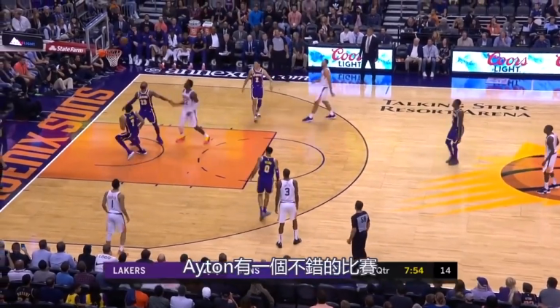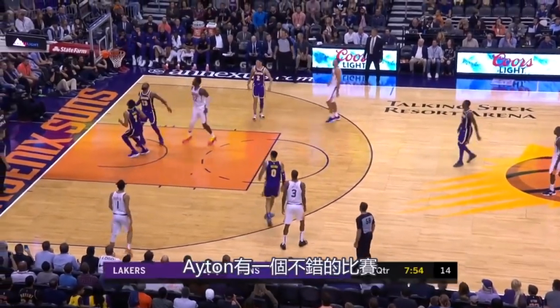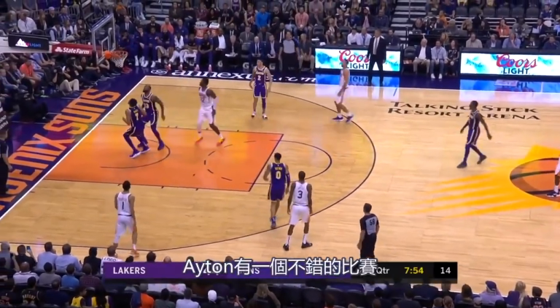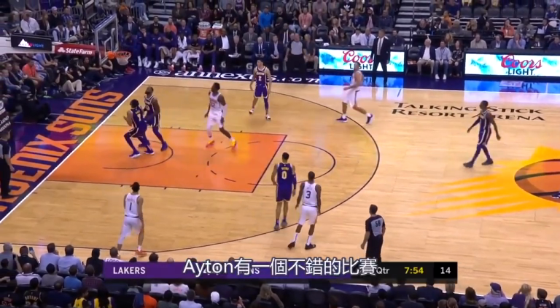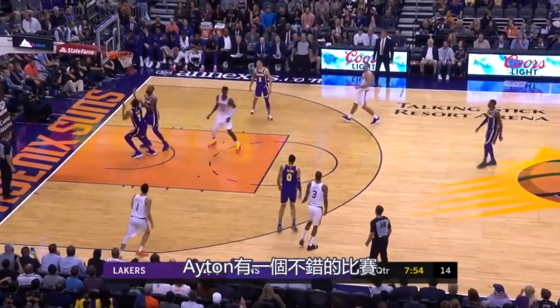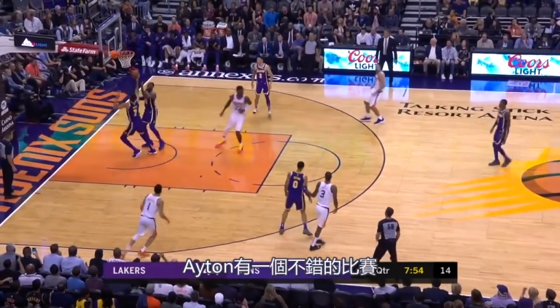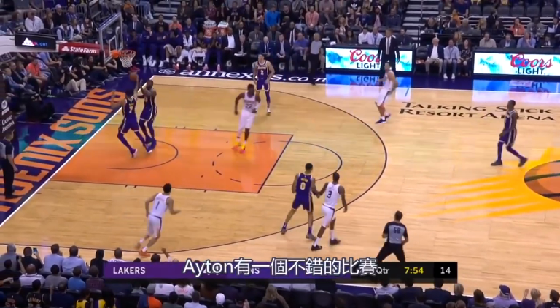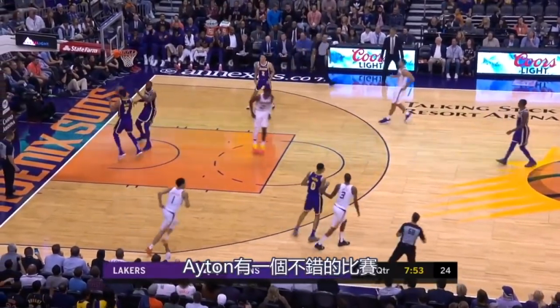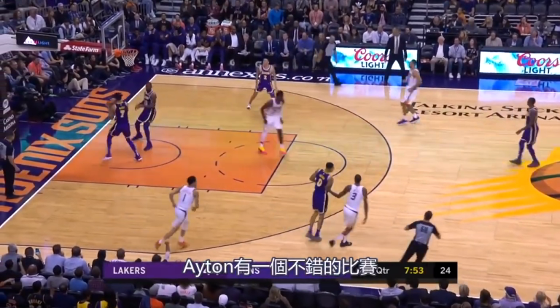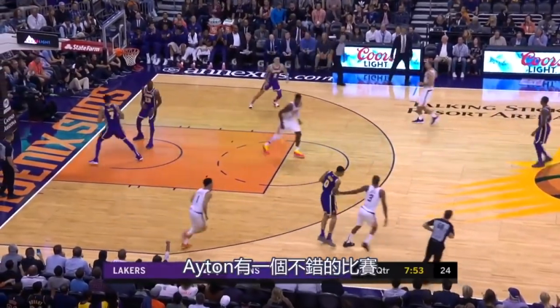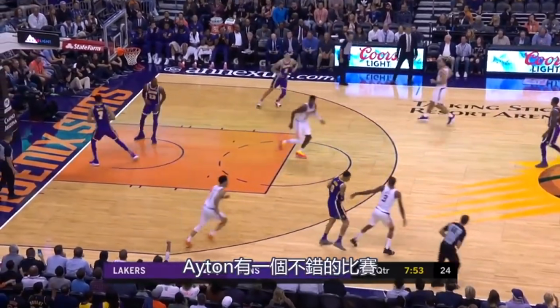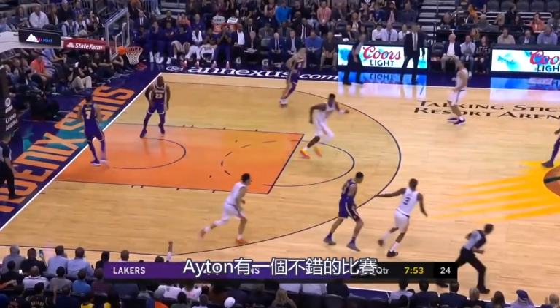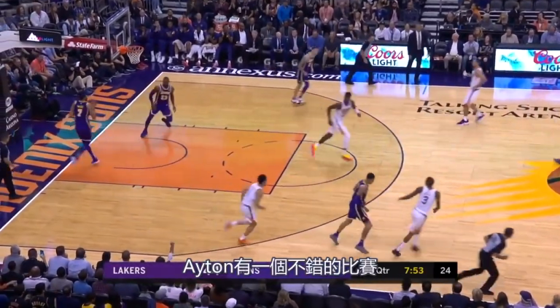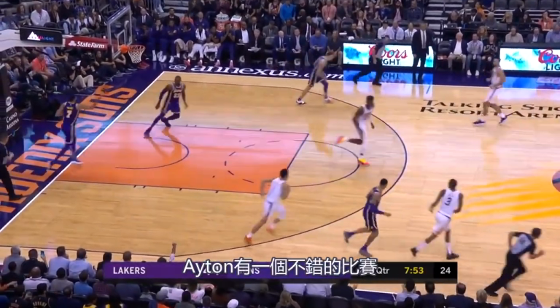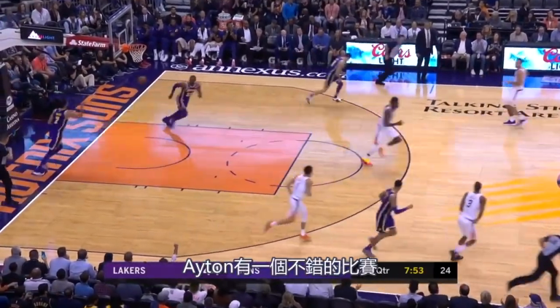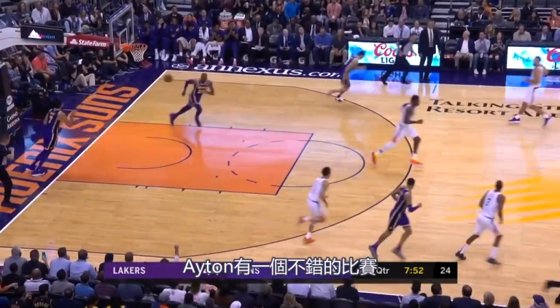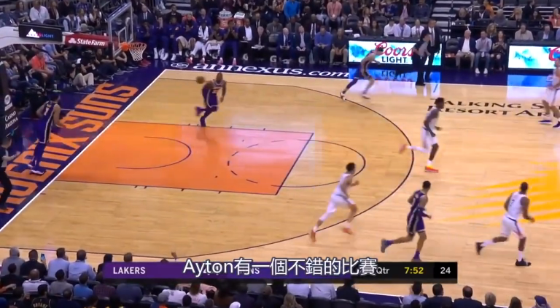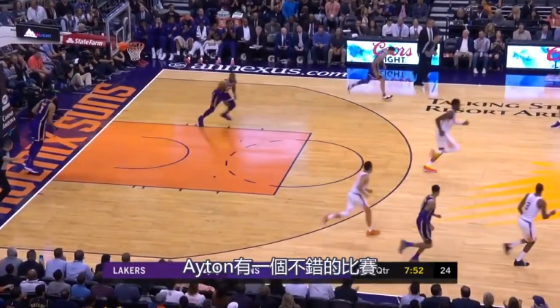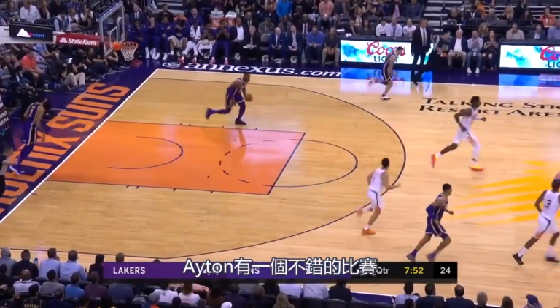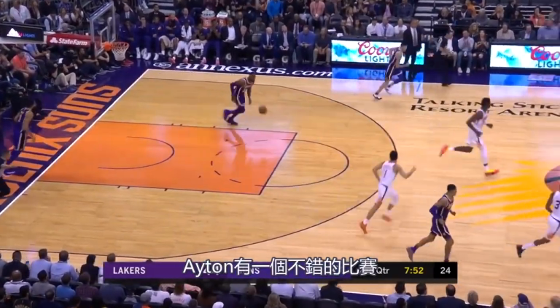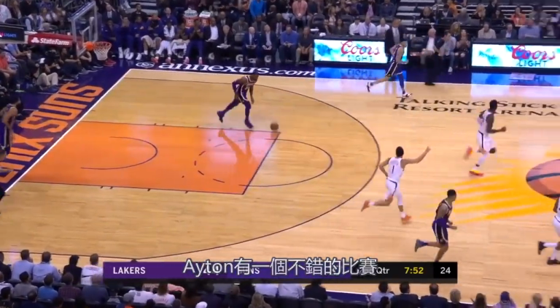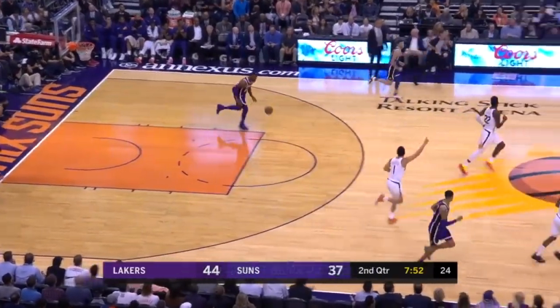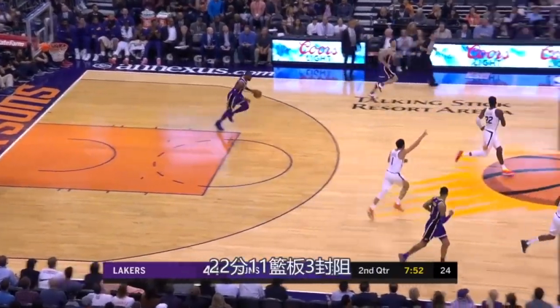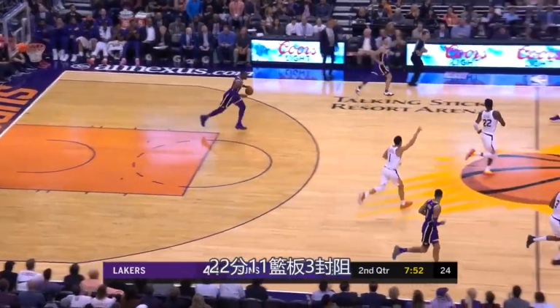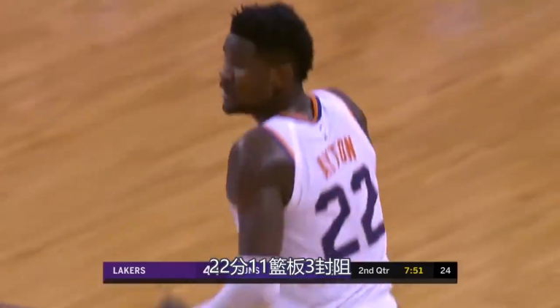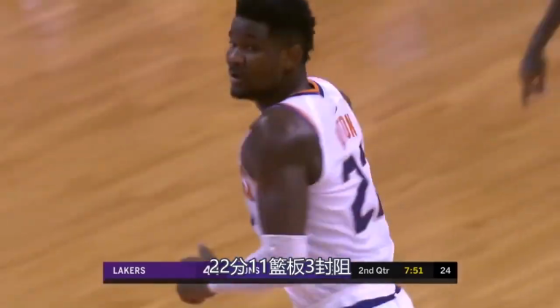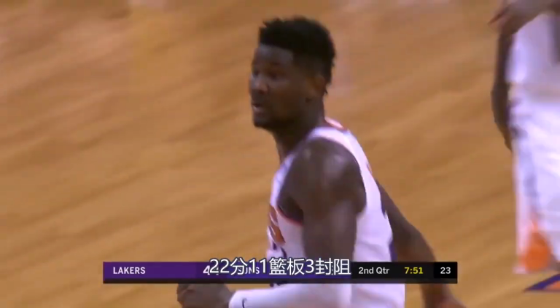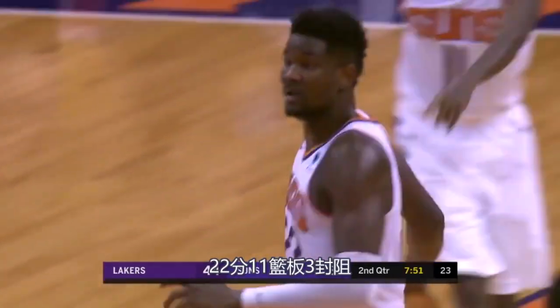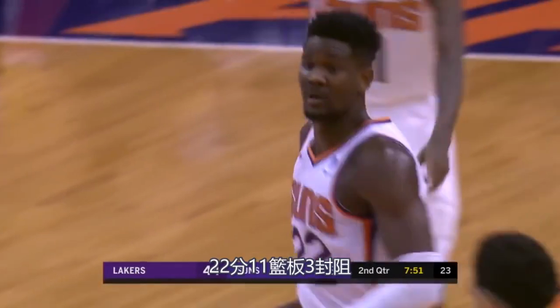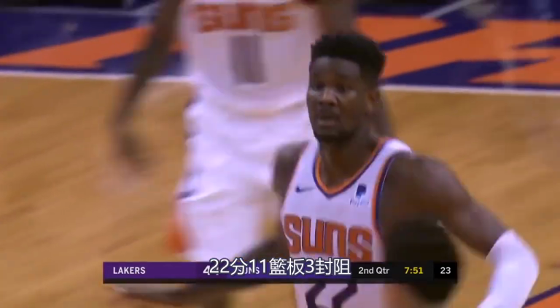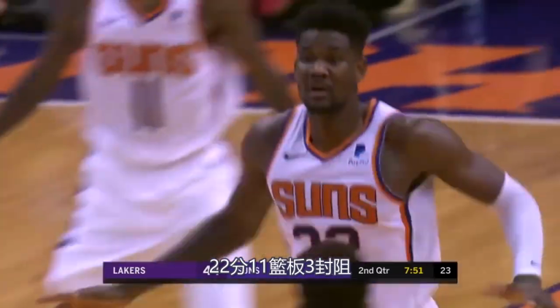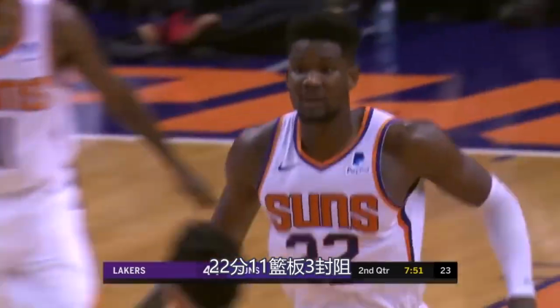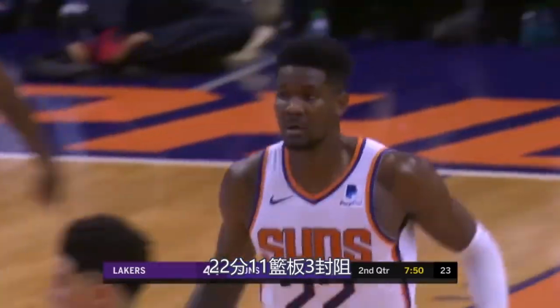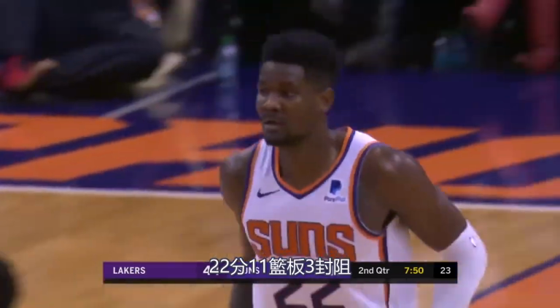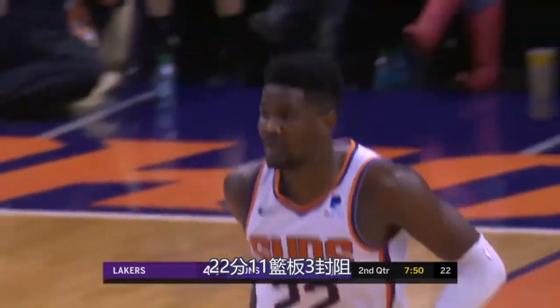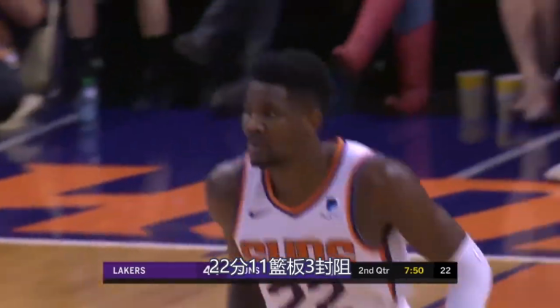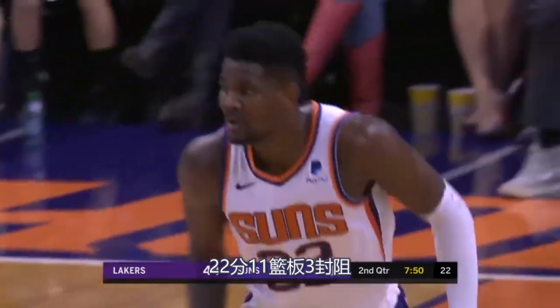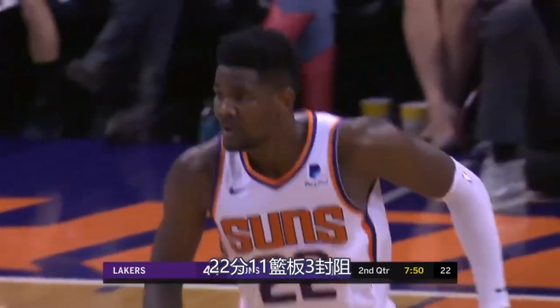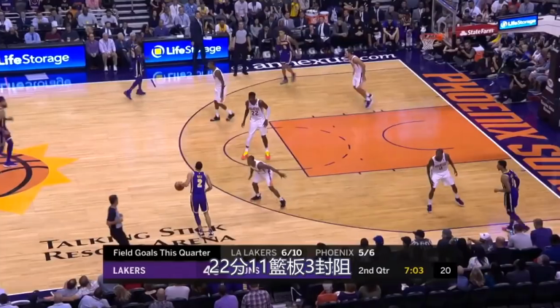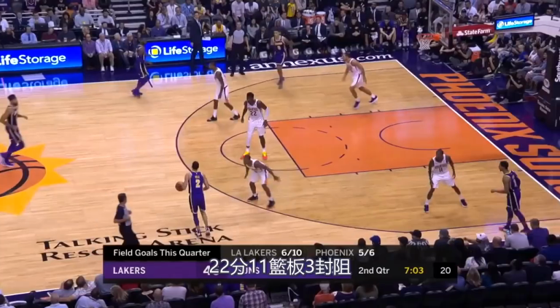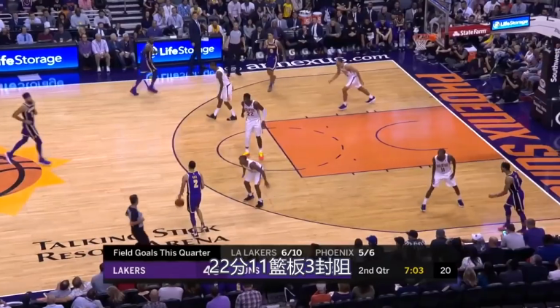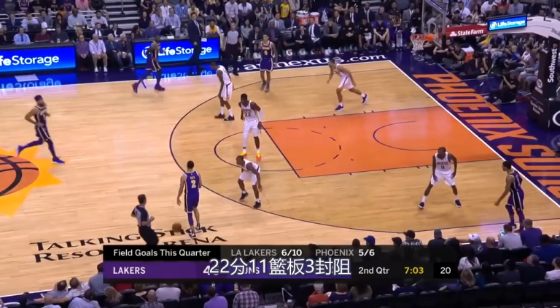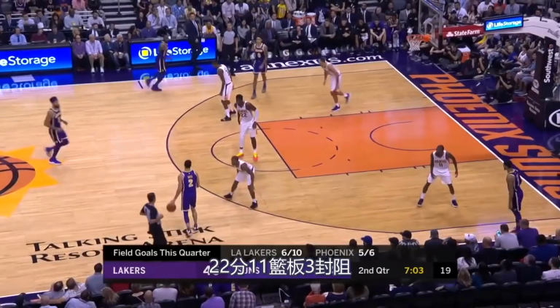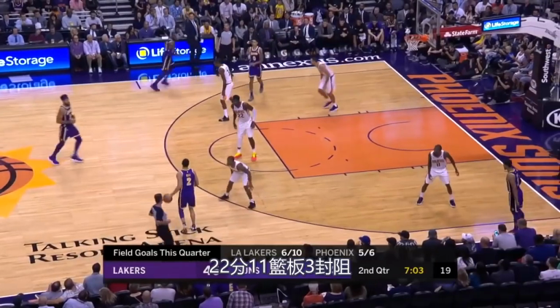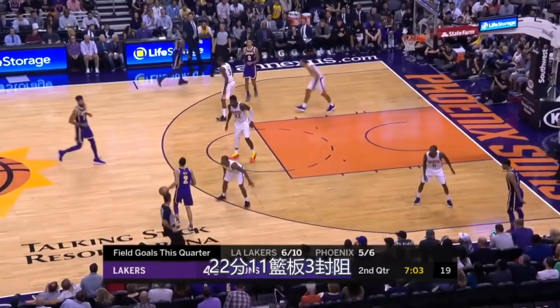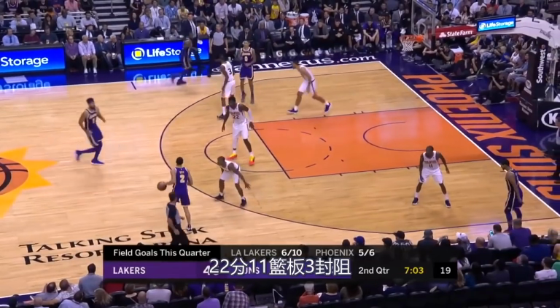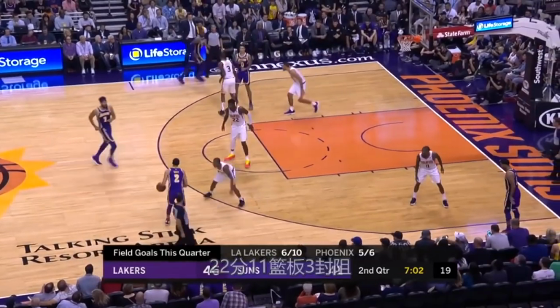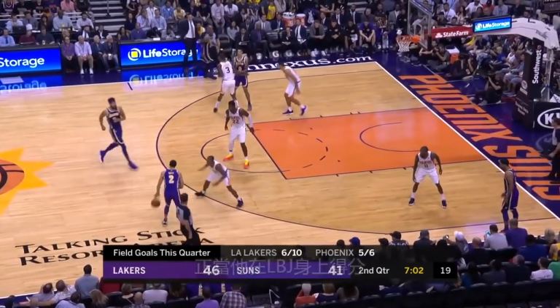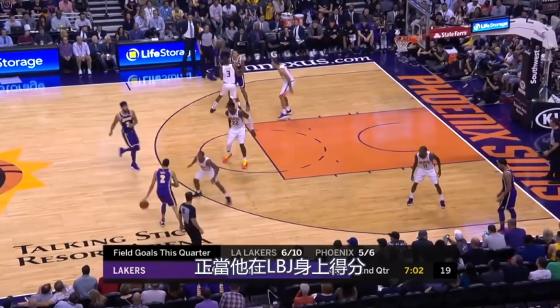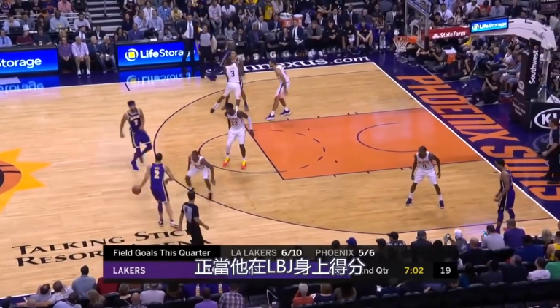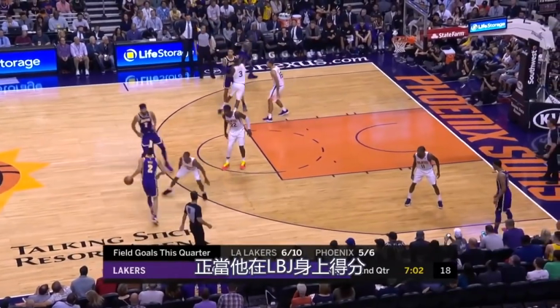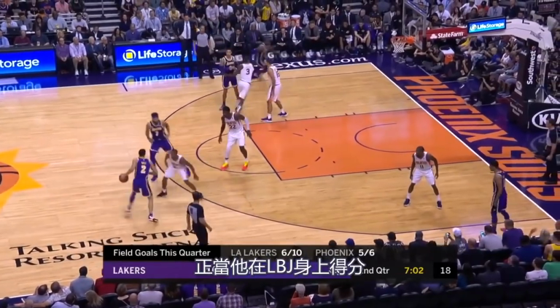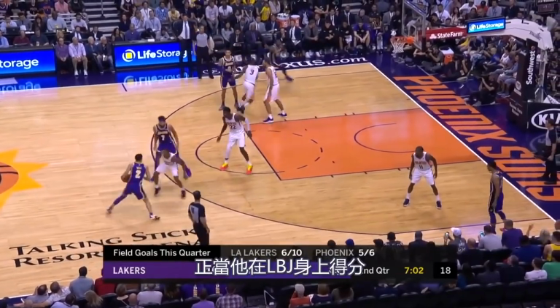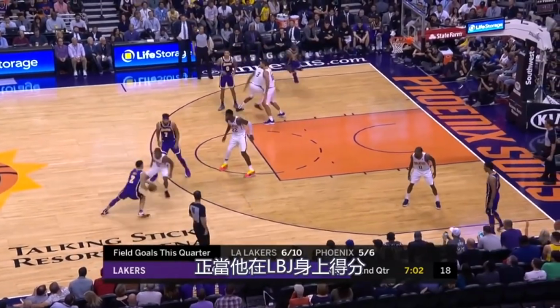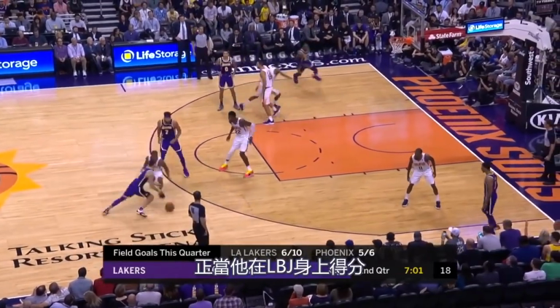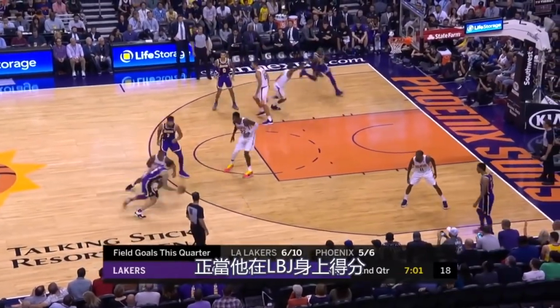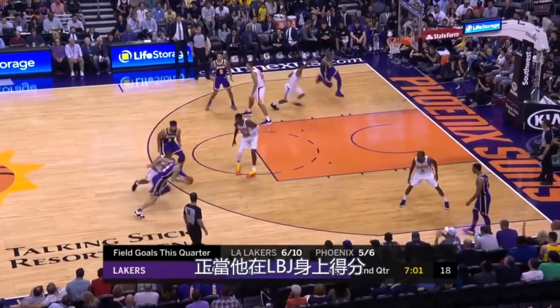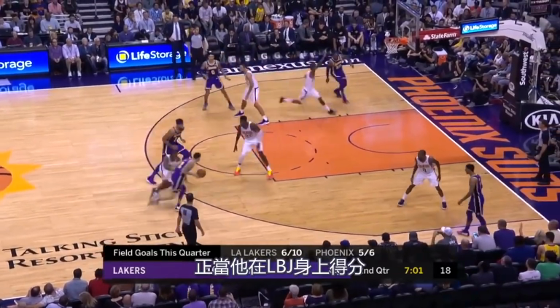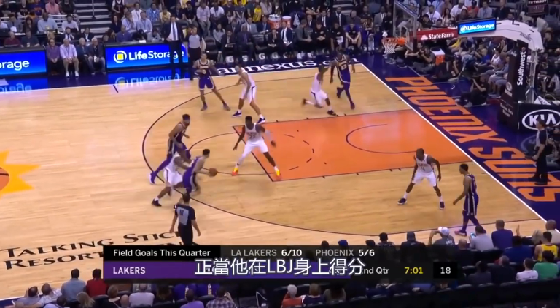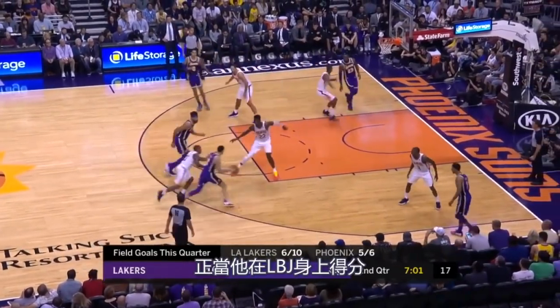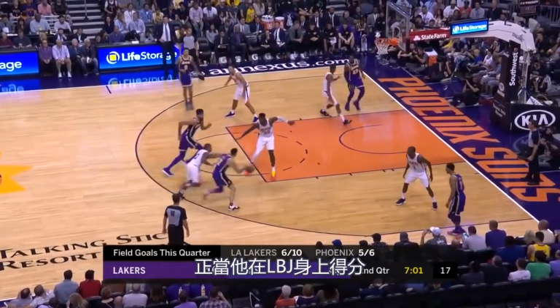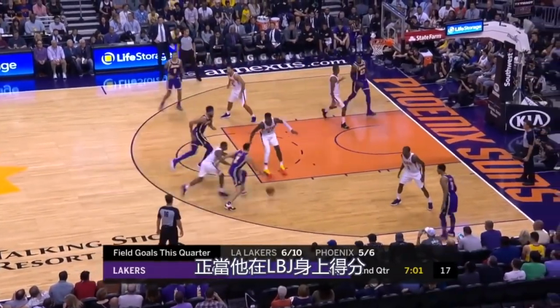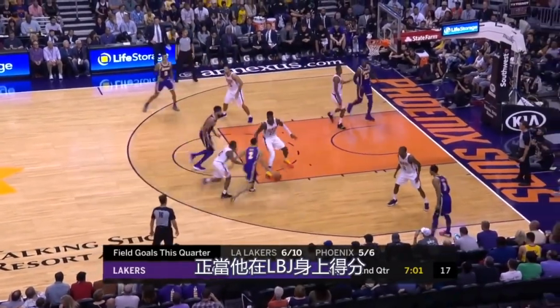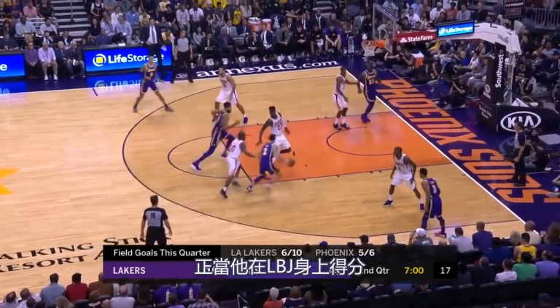DeAndre Ayton had a pretty good game: 22 points, 11 rebounds, three blocks, as he scores over LeBron there.